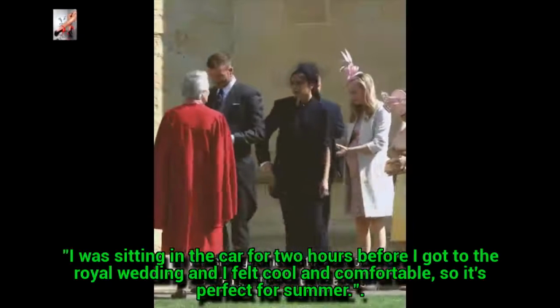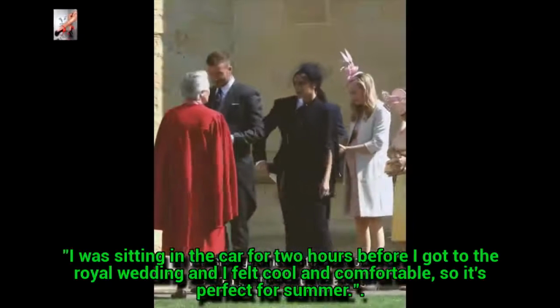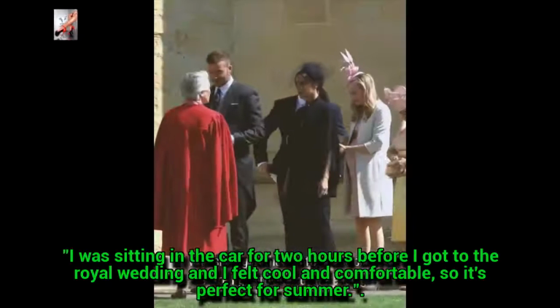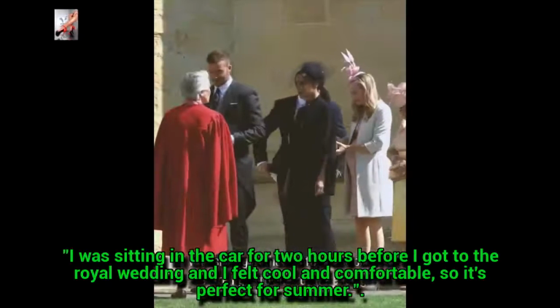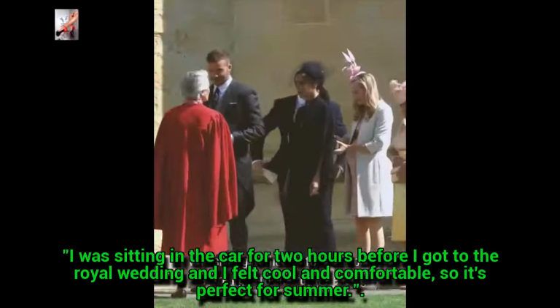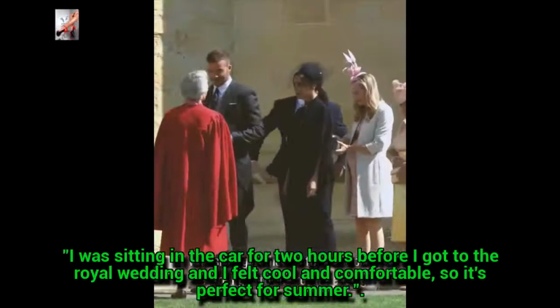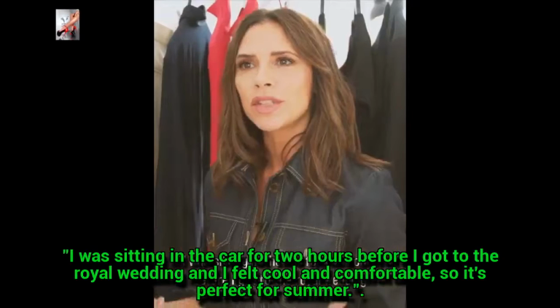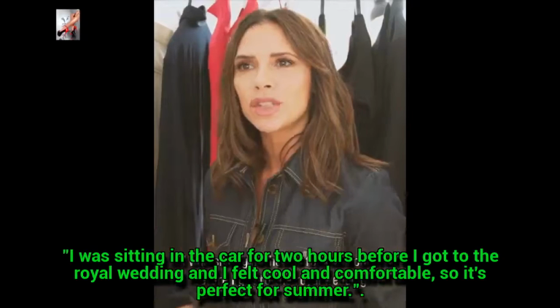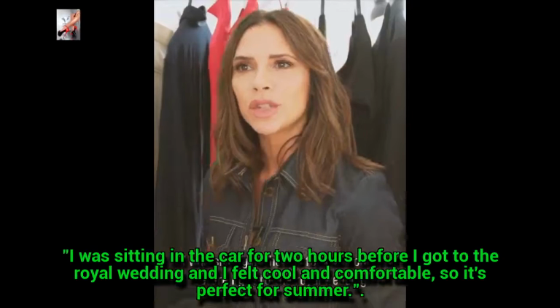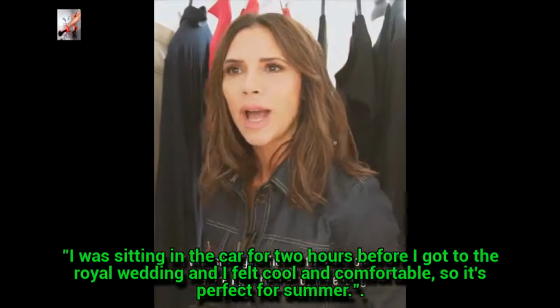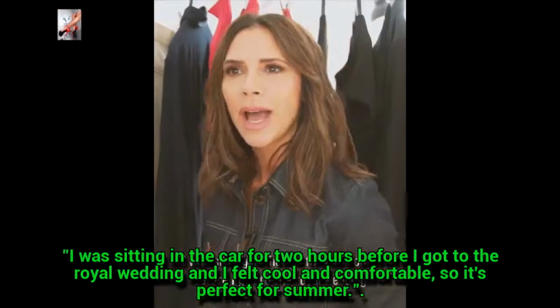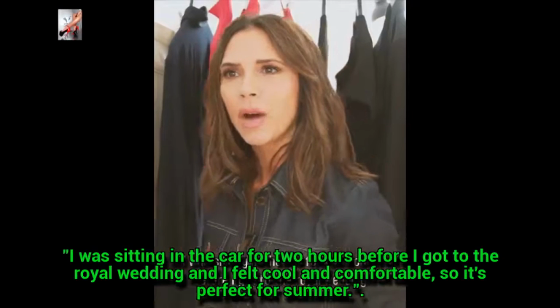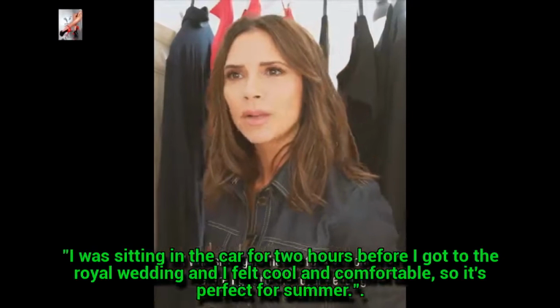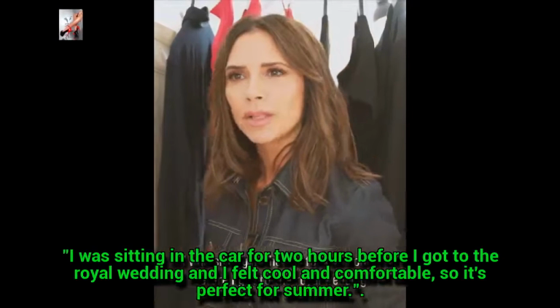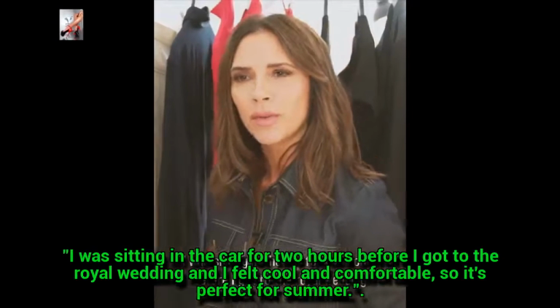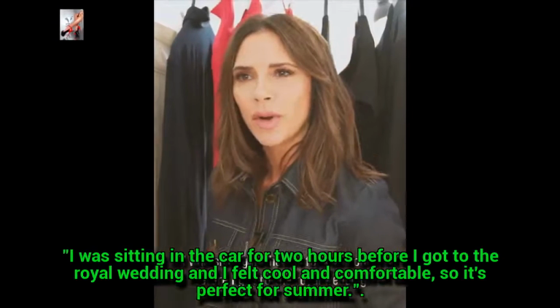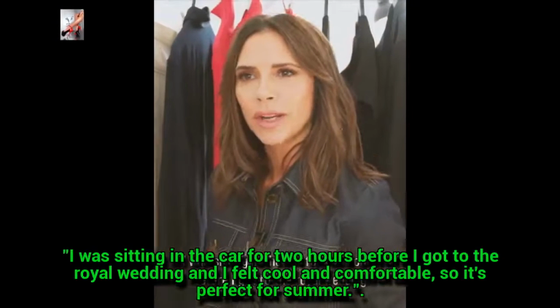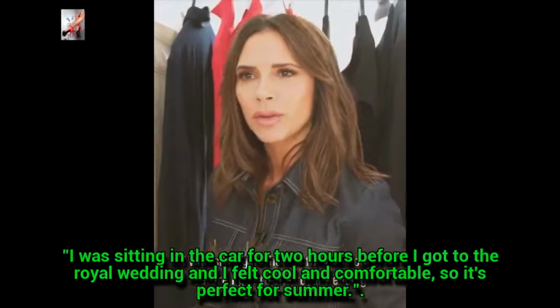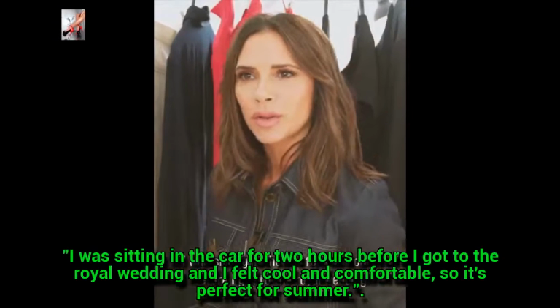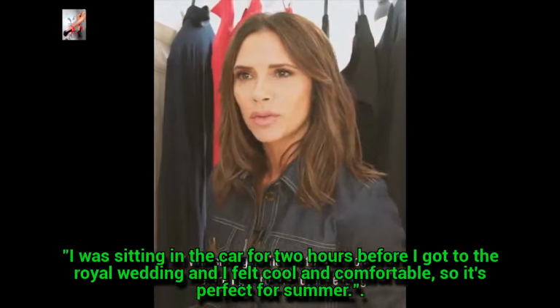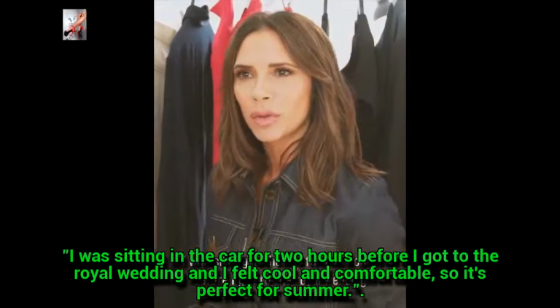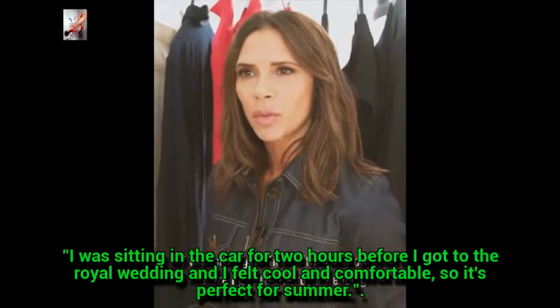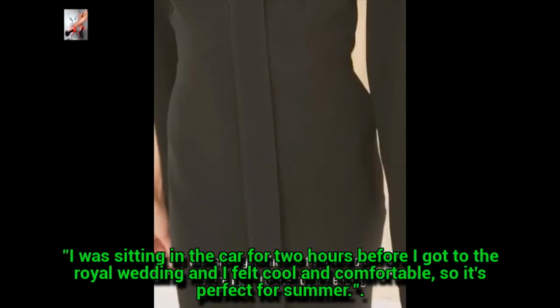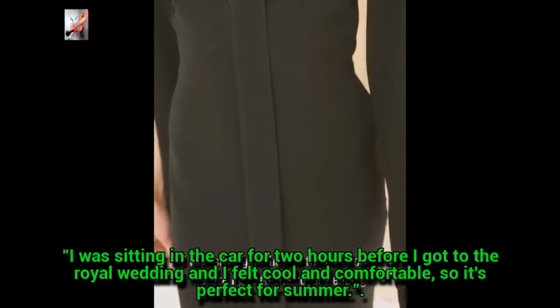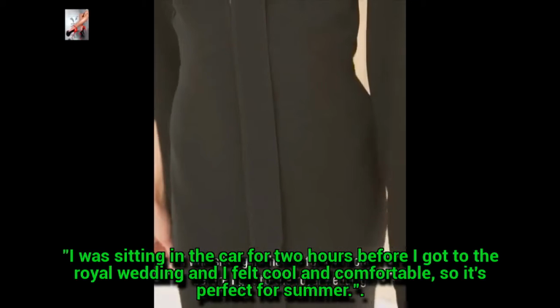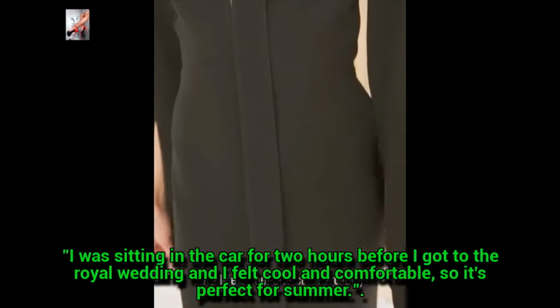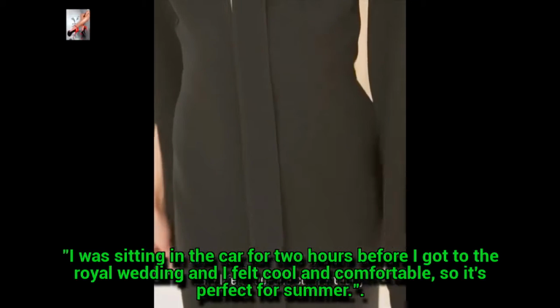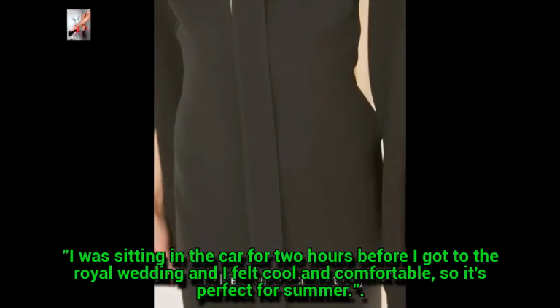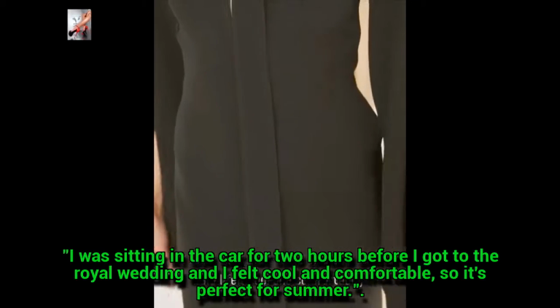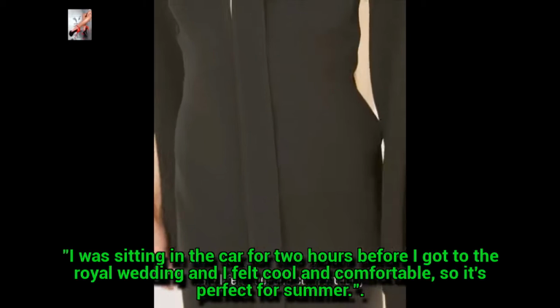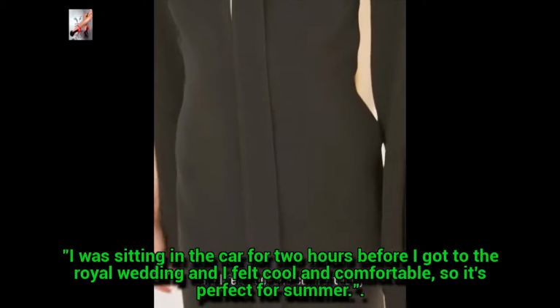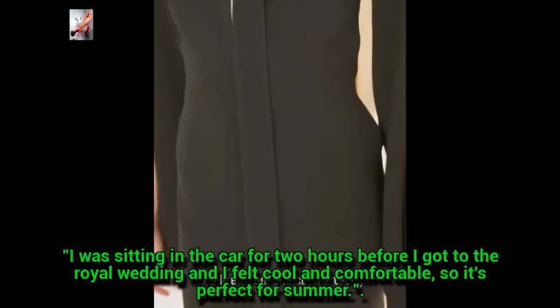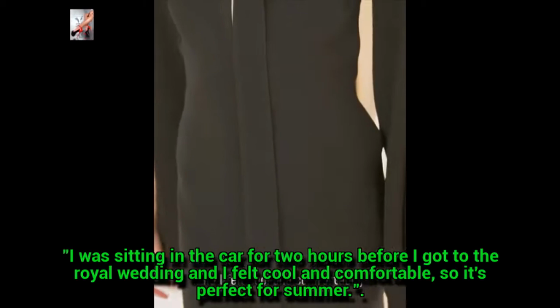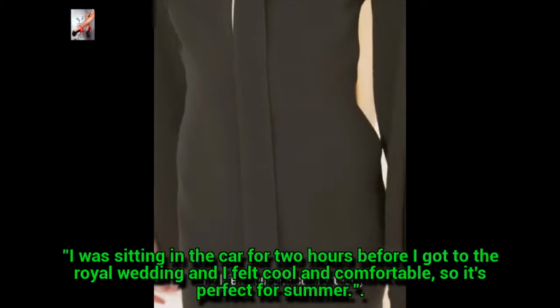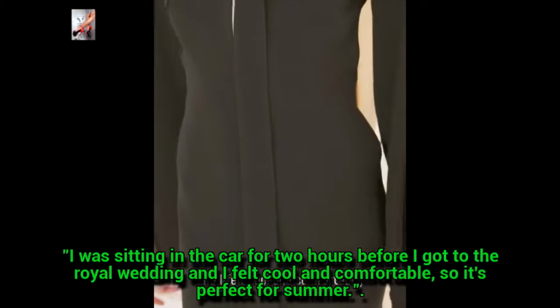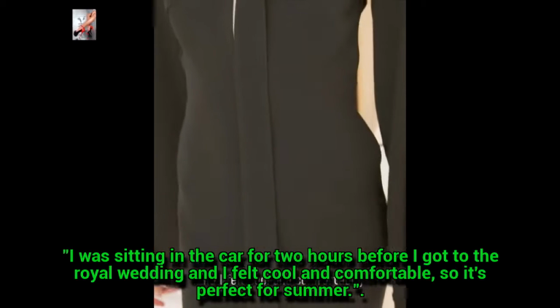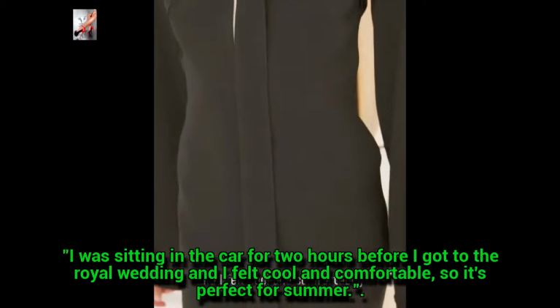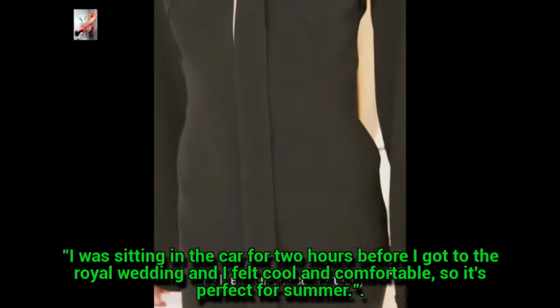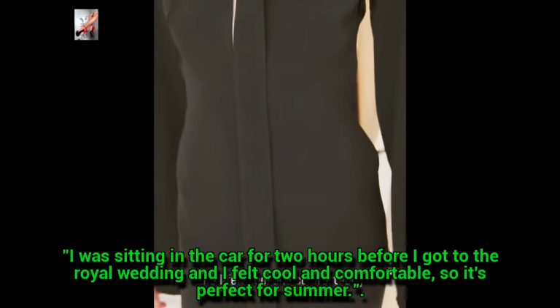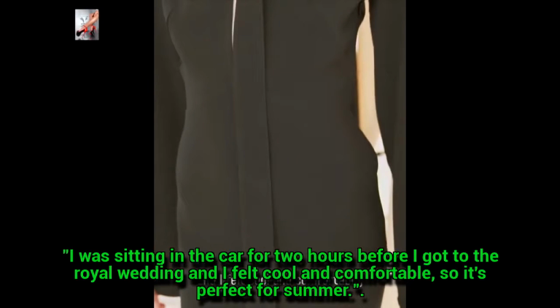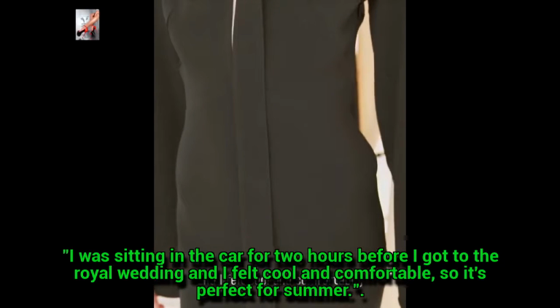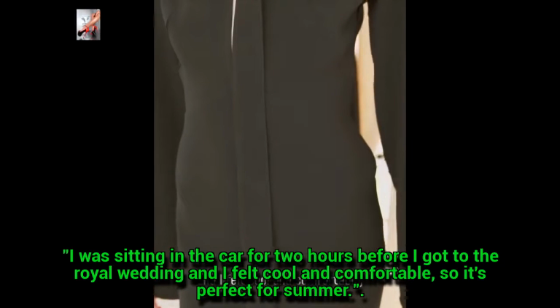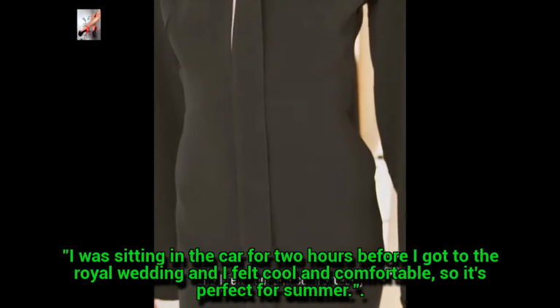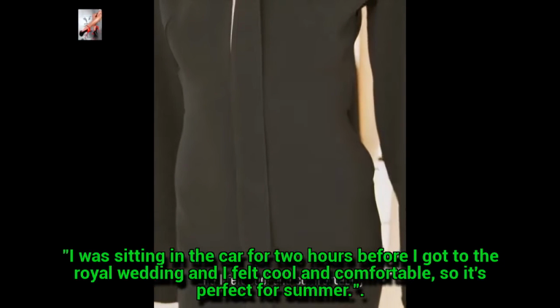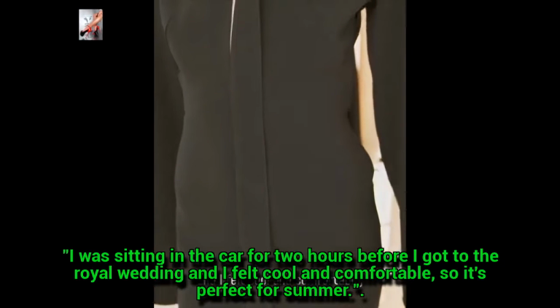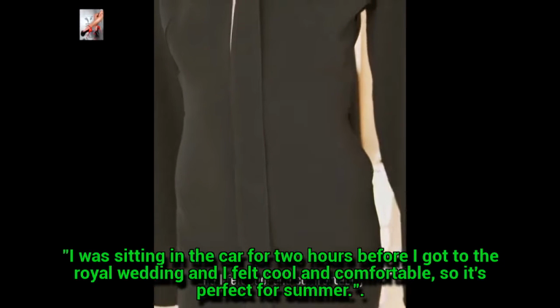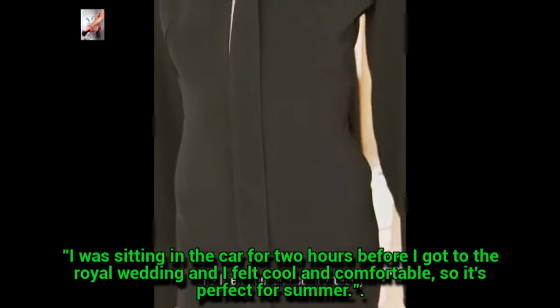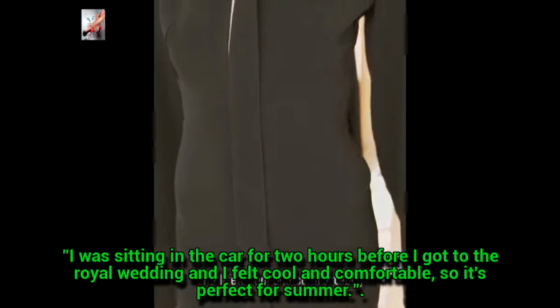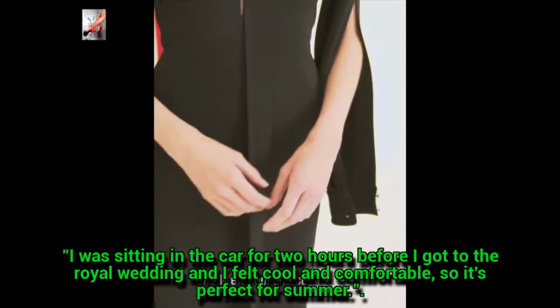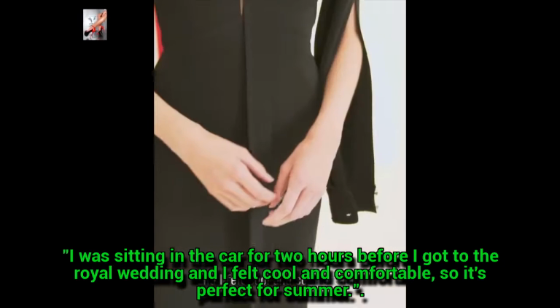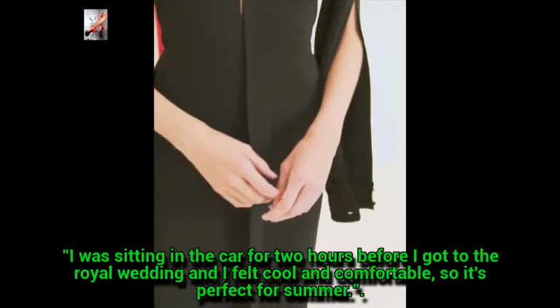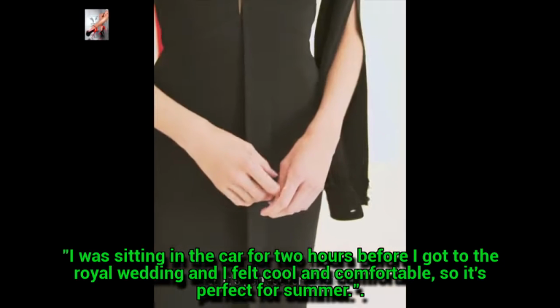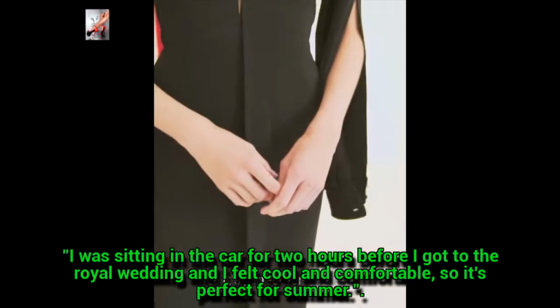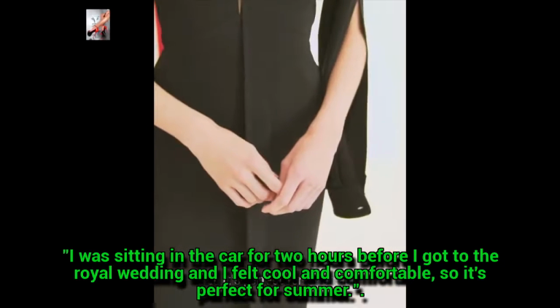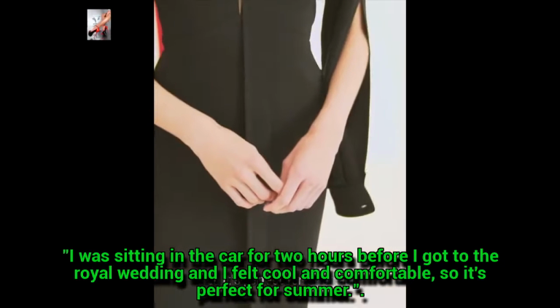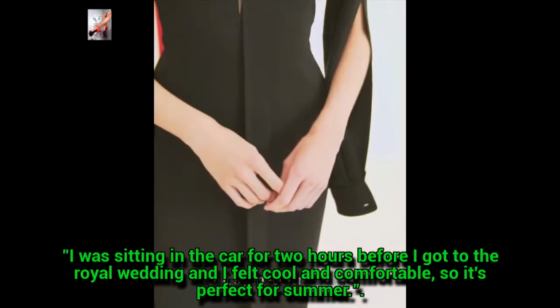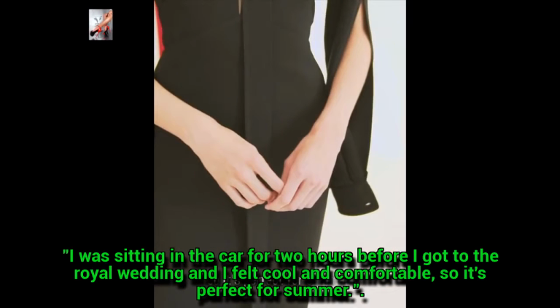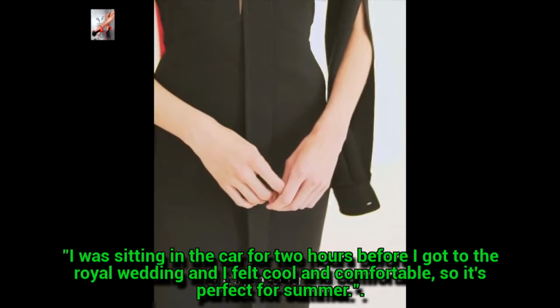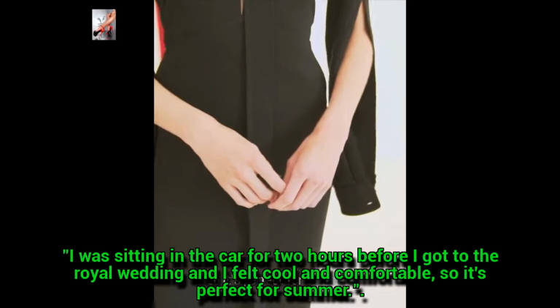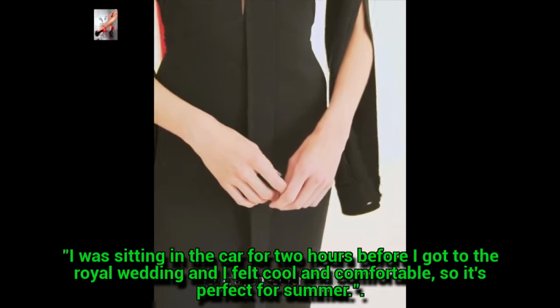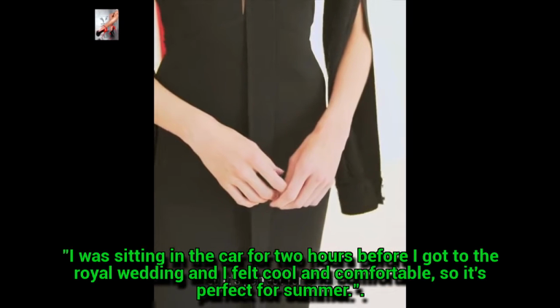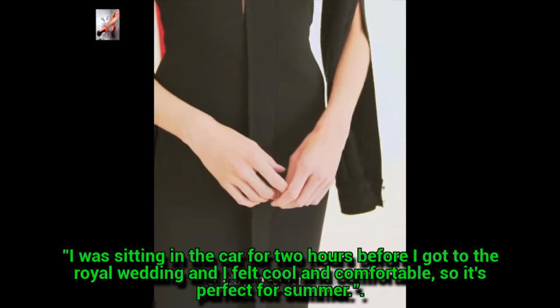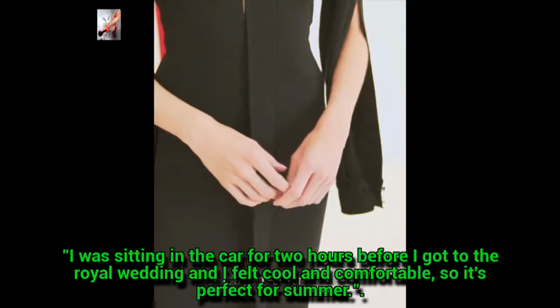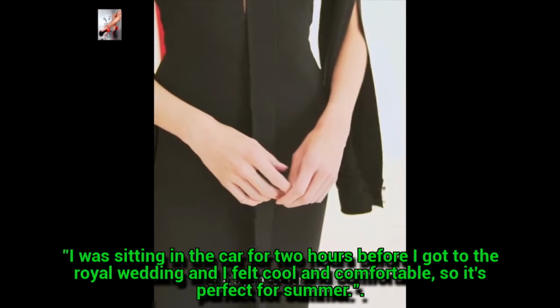It was the hottest day that I think England had ever had. I was sitting in the car for two hours before I got to the royal wedding and I felt cool and comfortable, so it's perfect for summer.